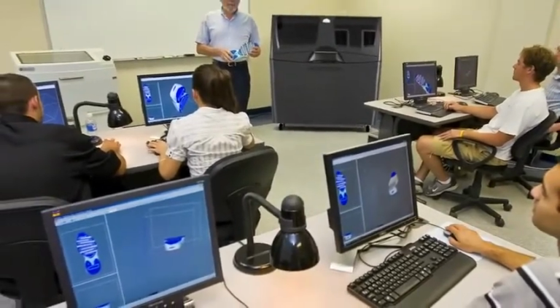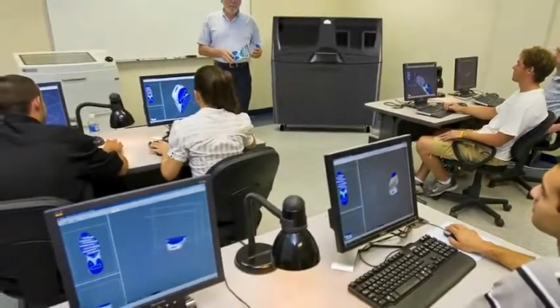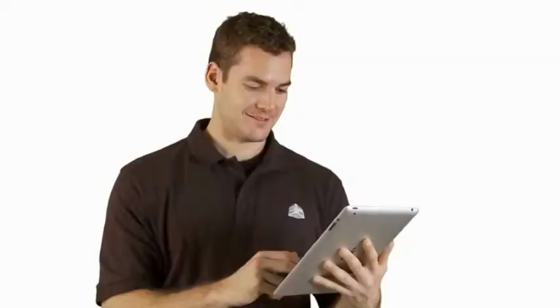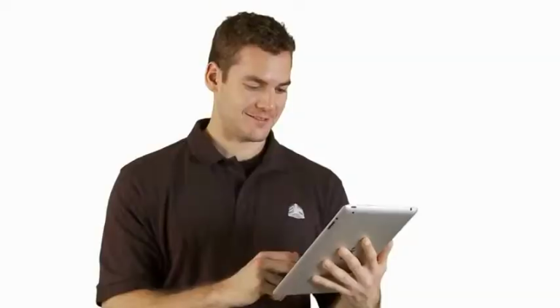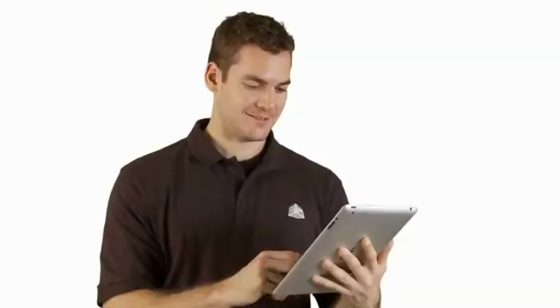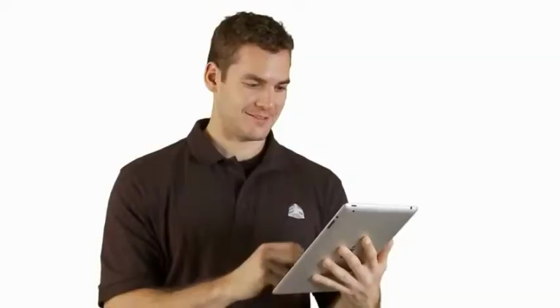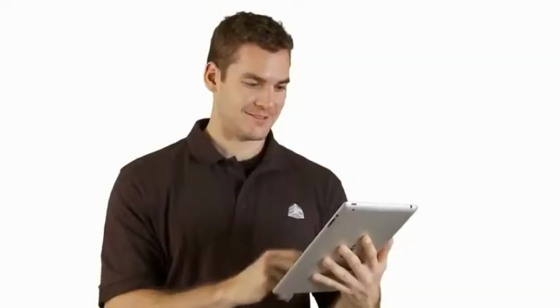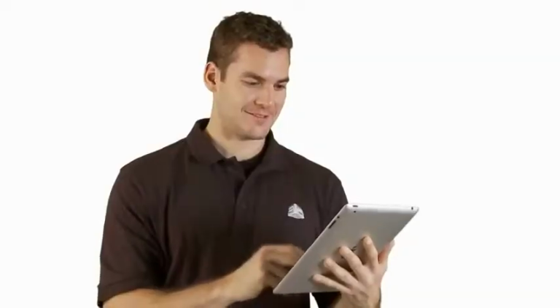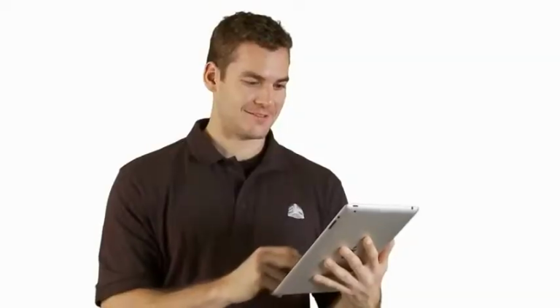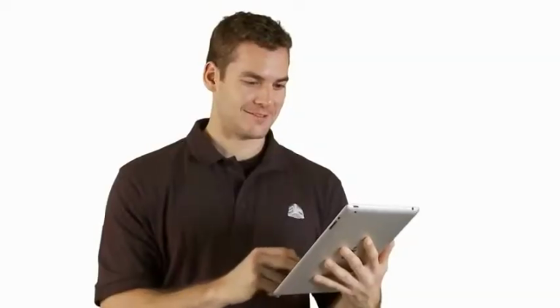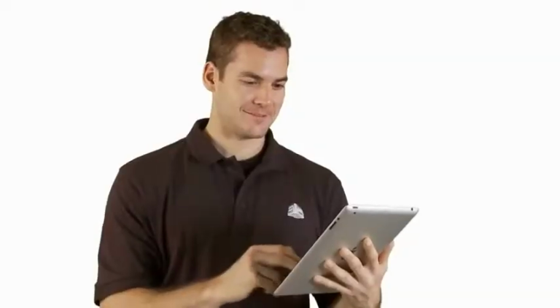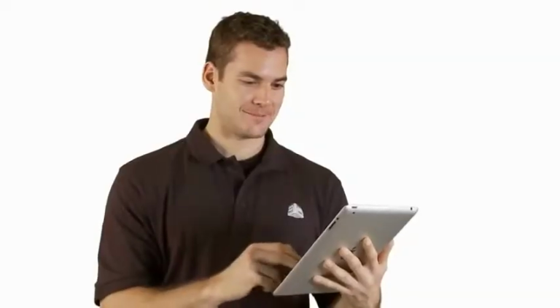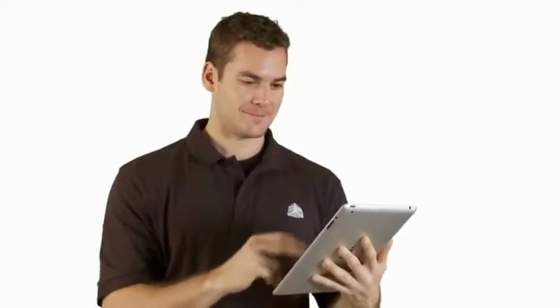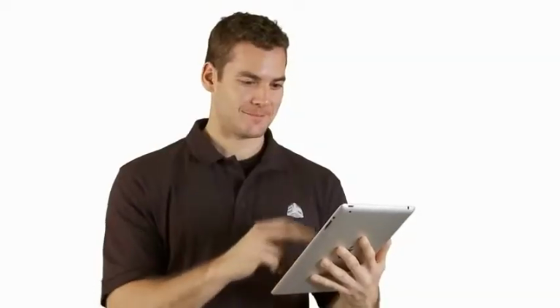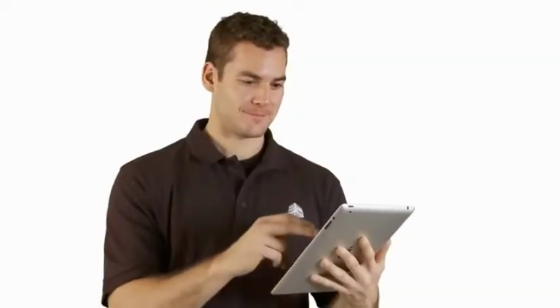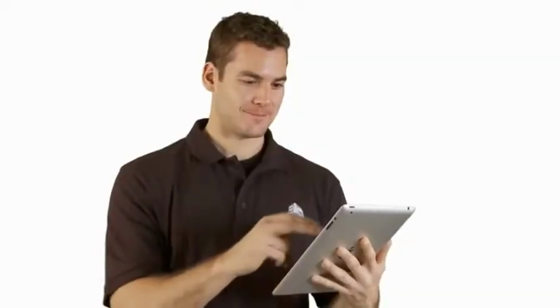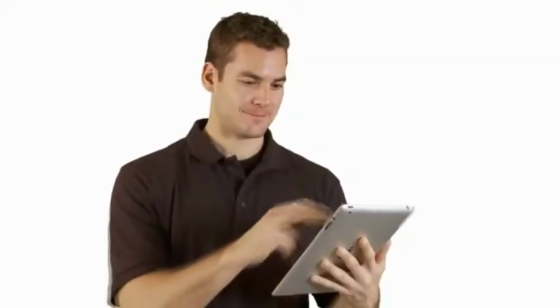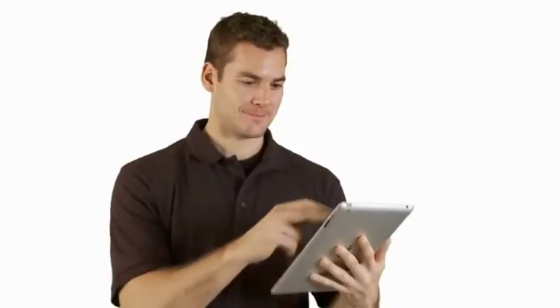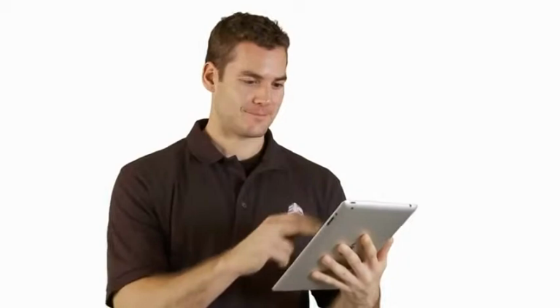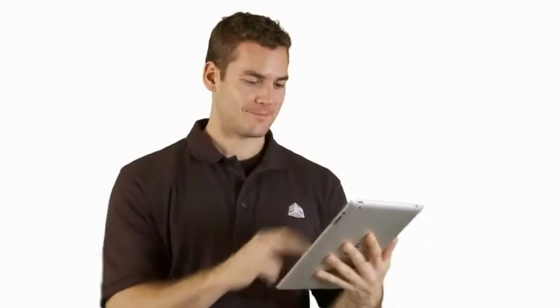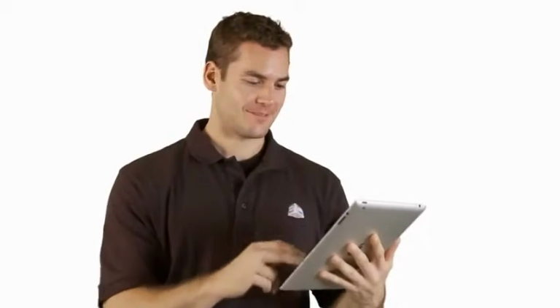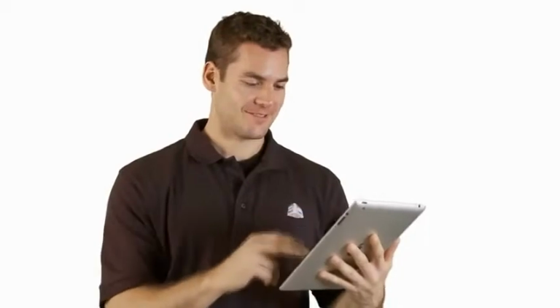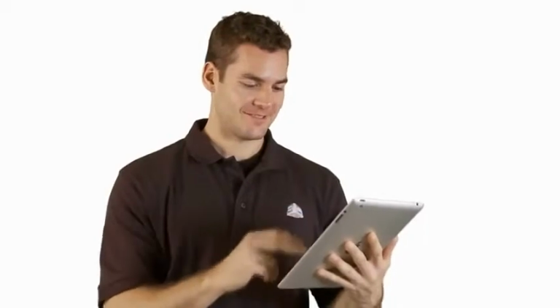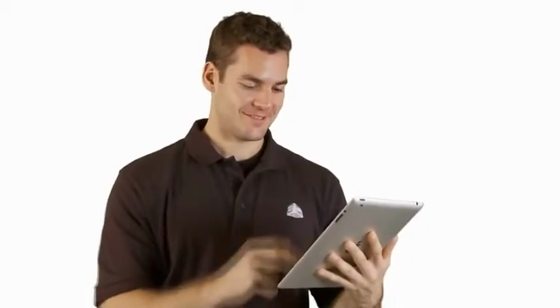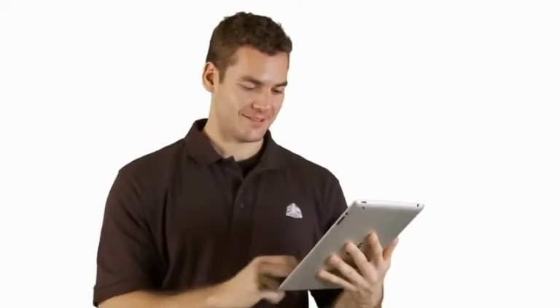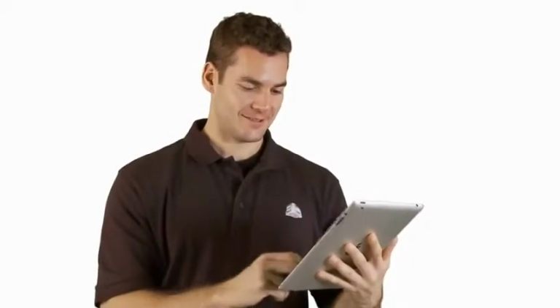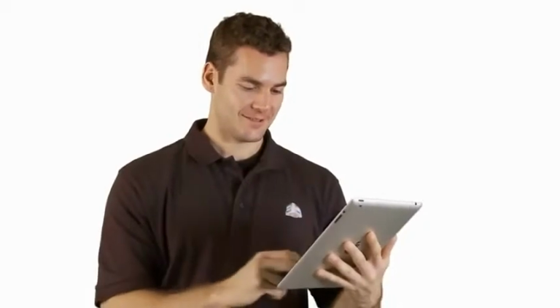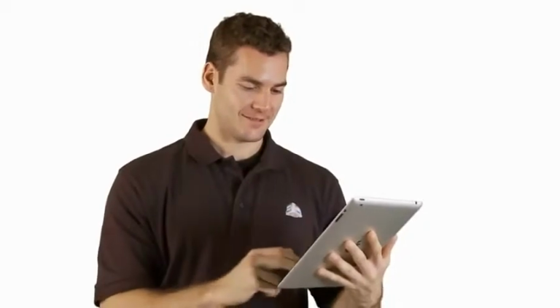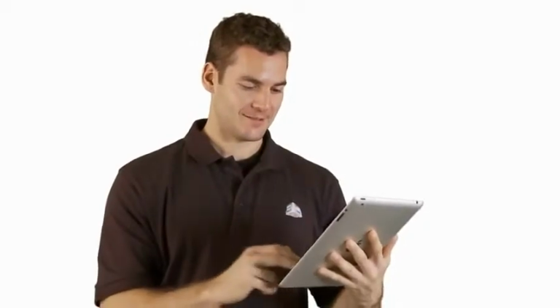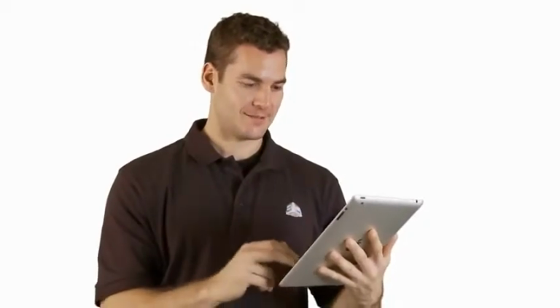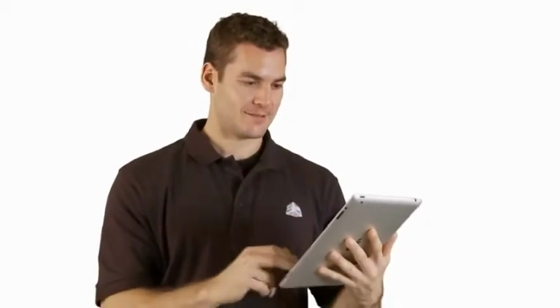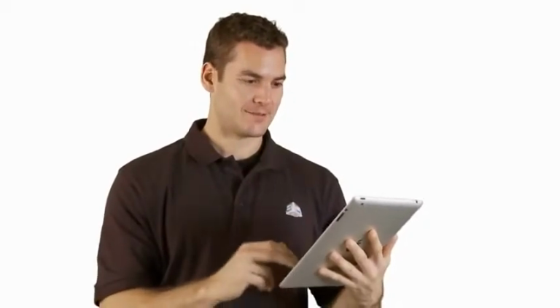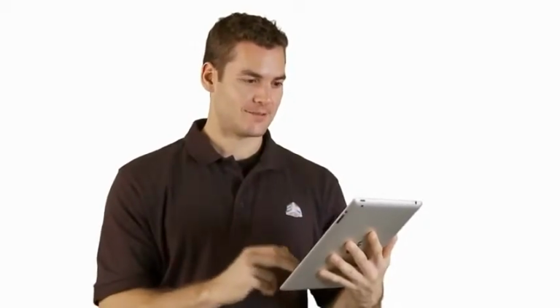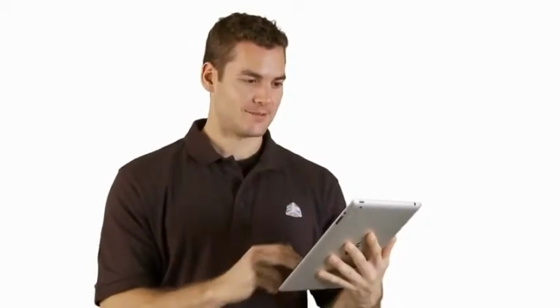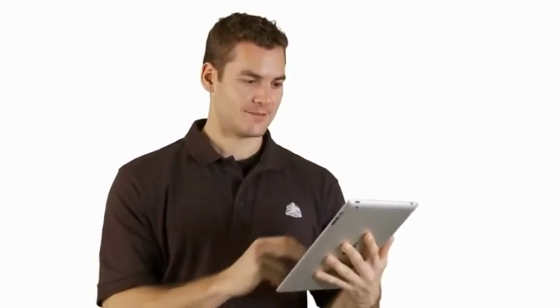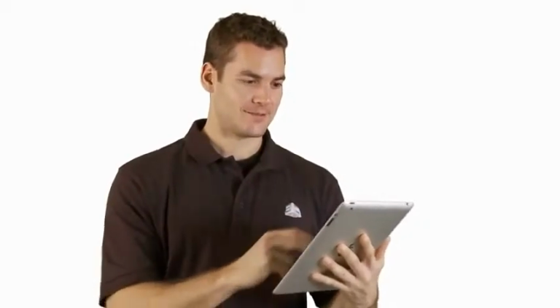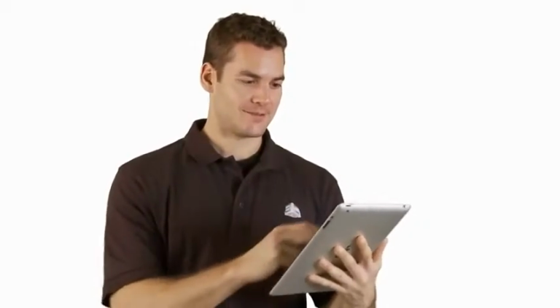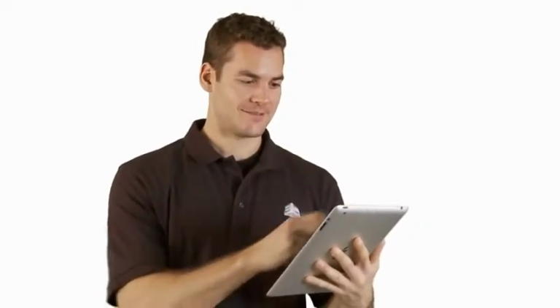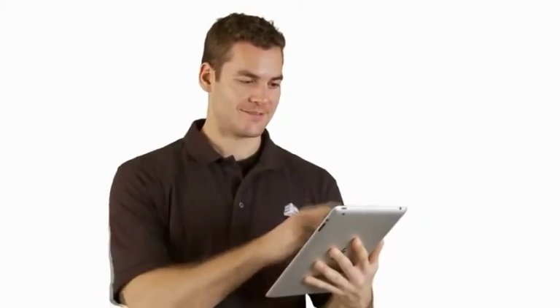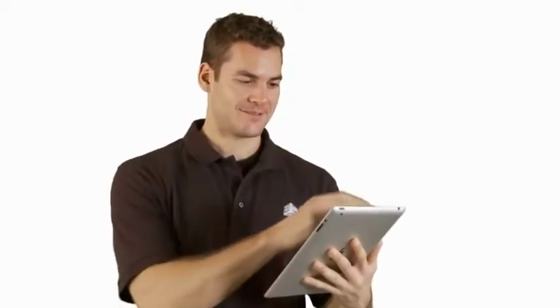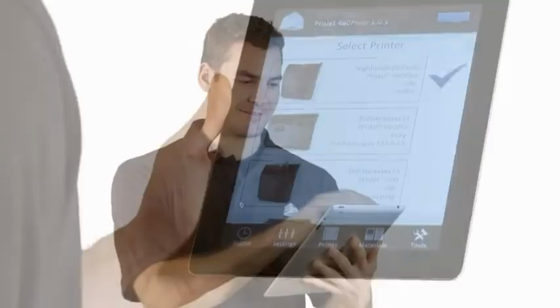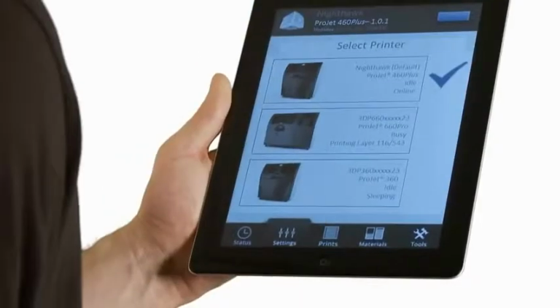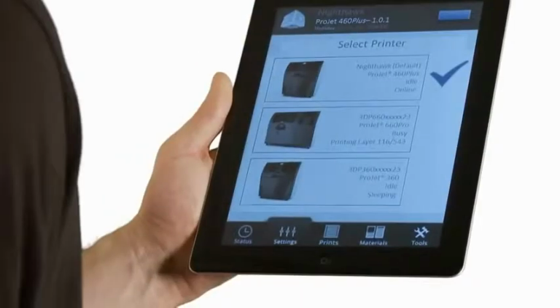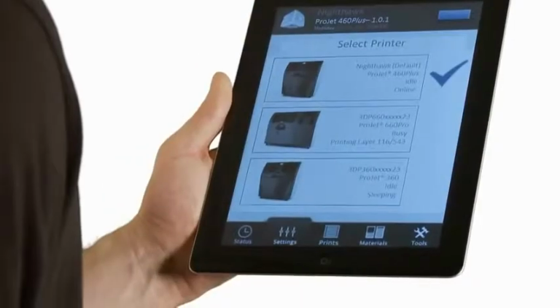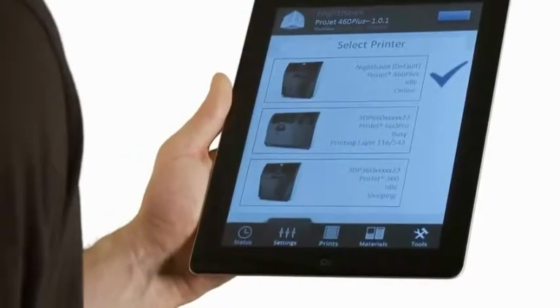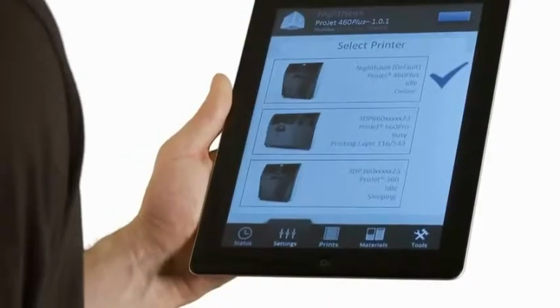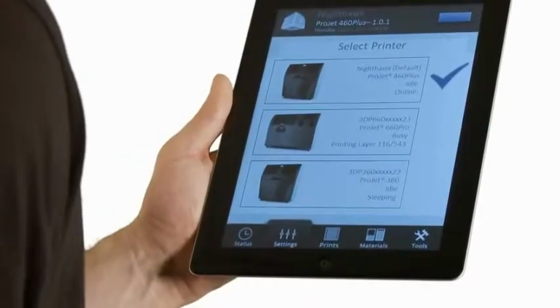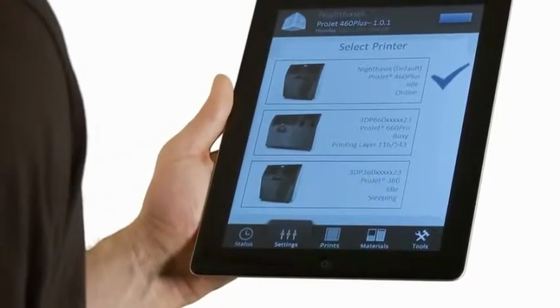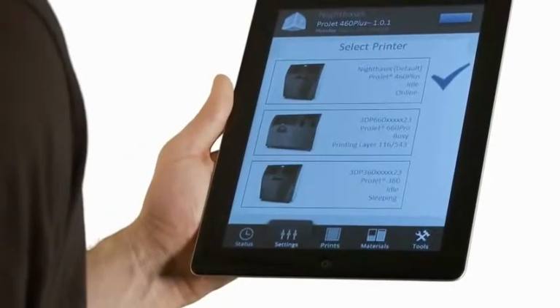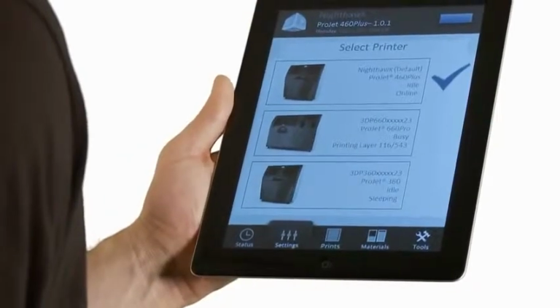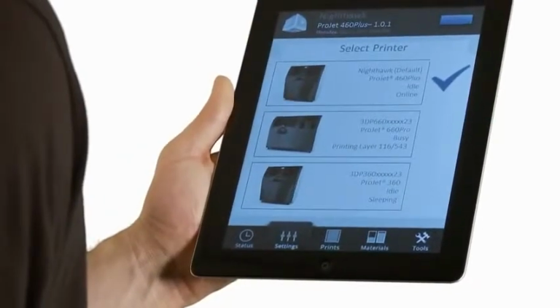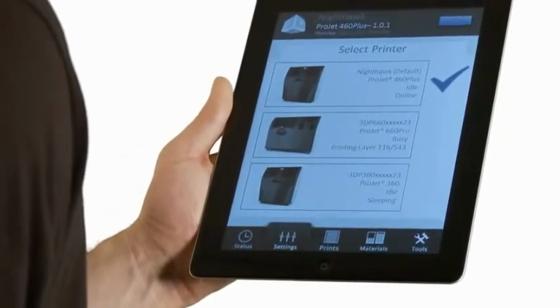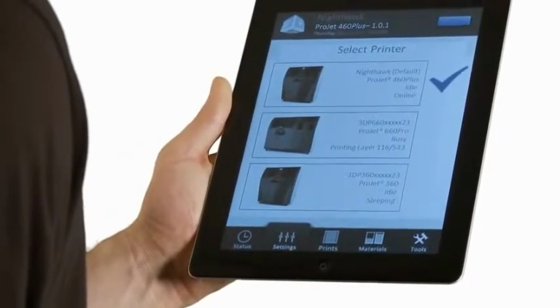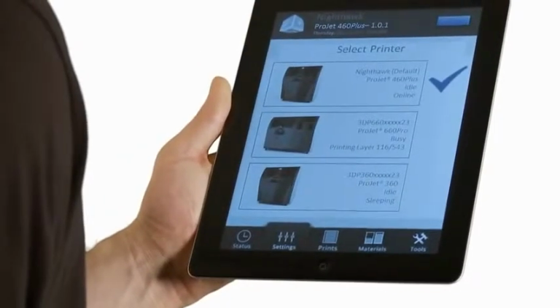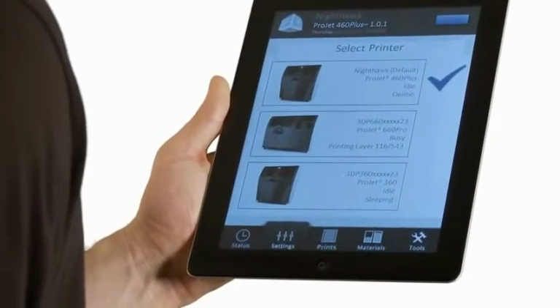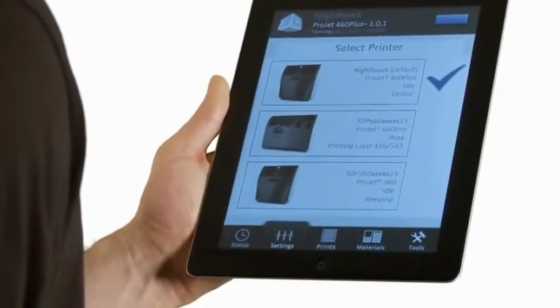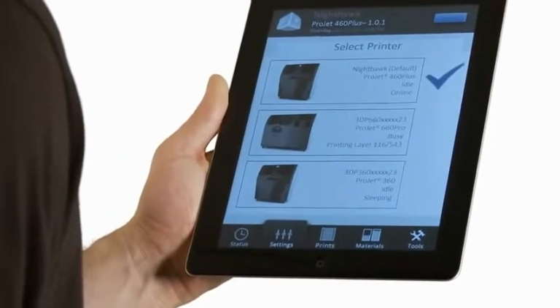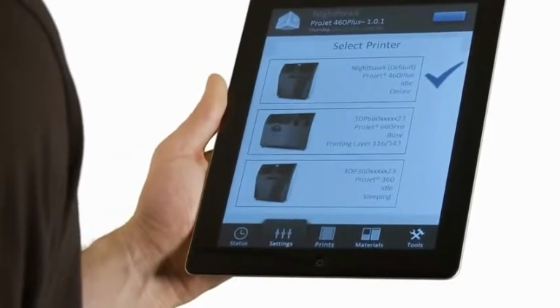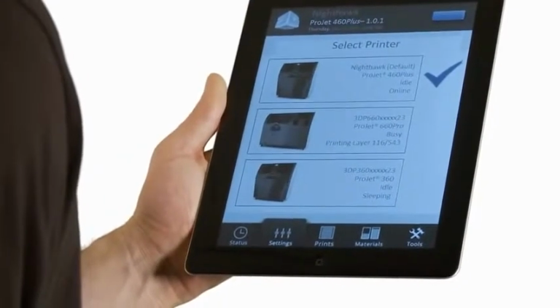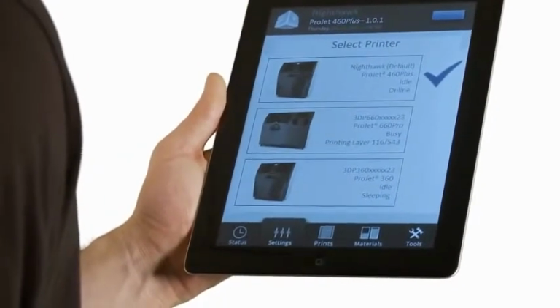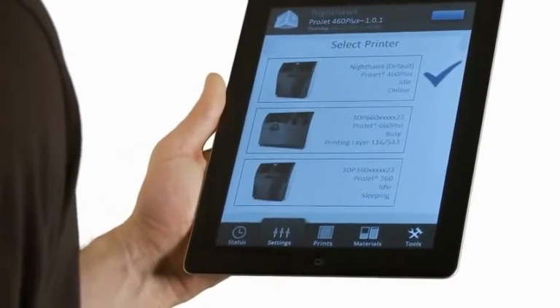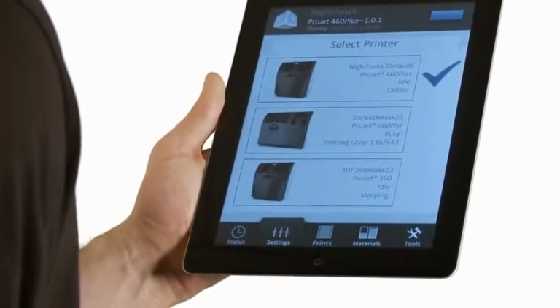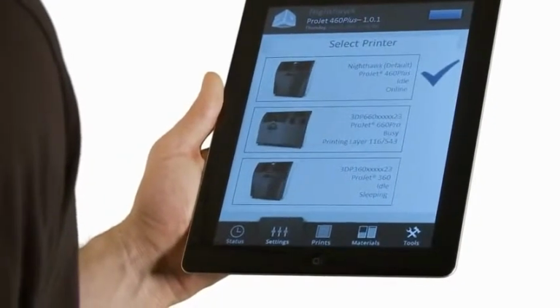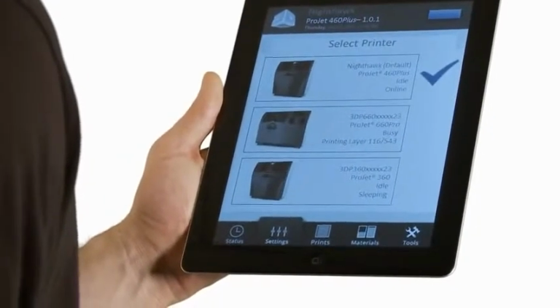The new ProJet X60 printers also expand your flexibility with the new mobile controls, letting you monitor your printer from virtually anywhere.